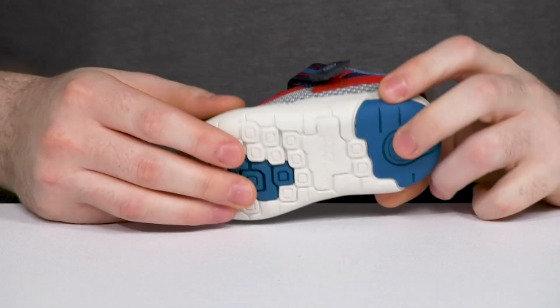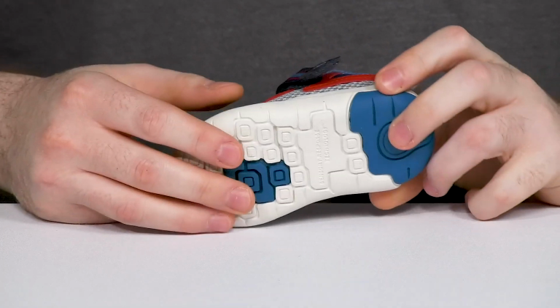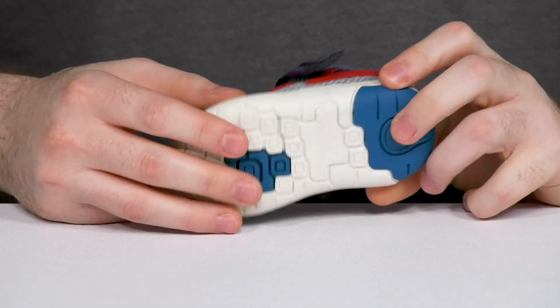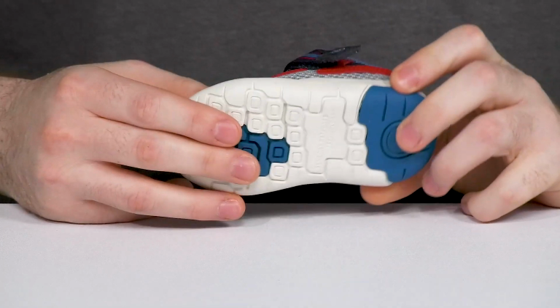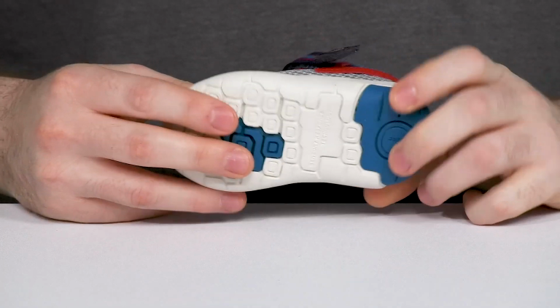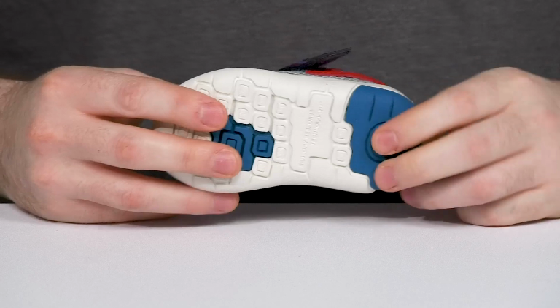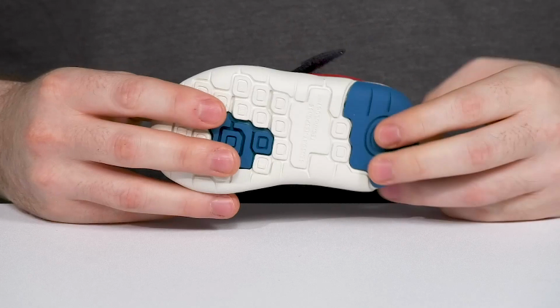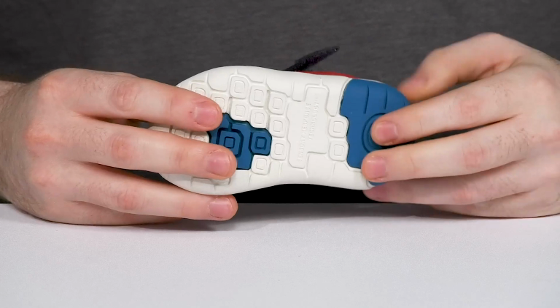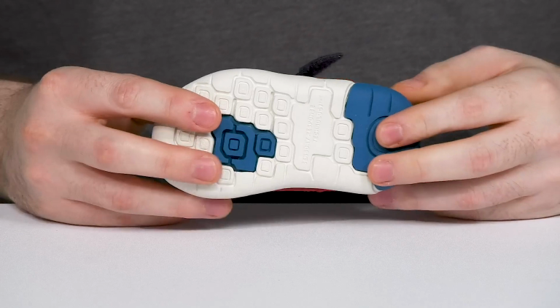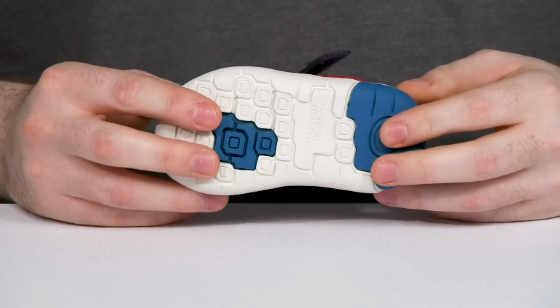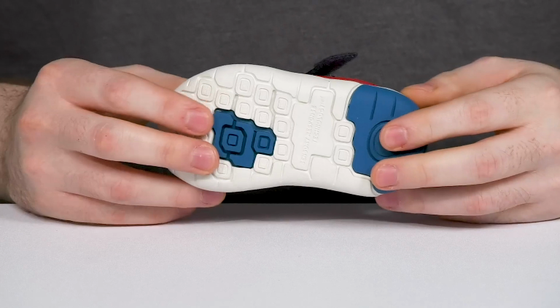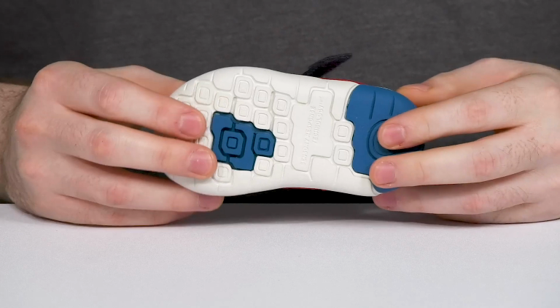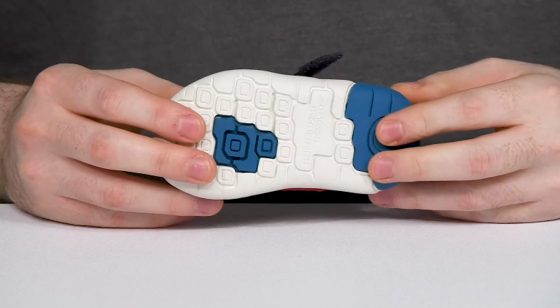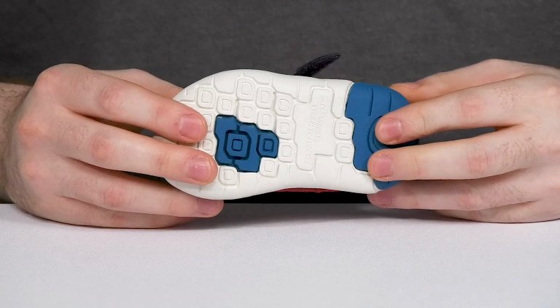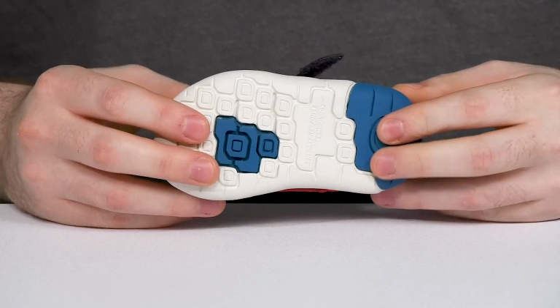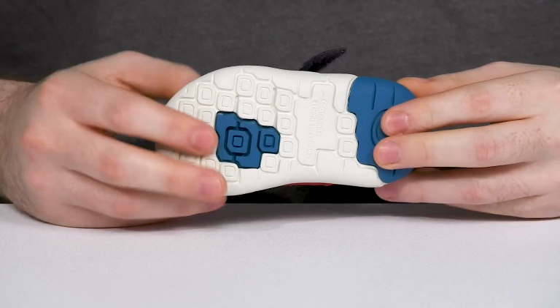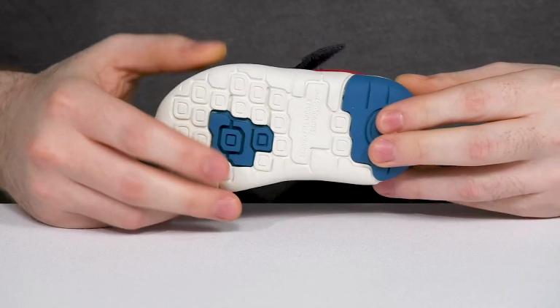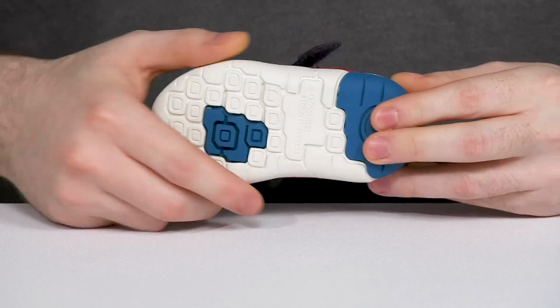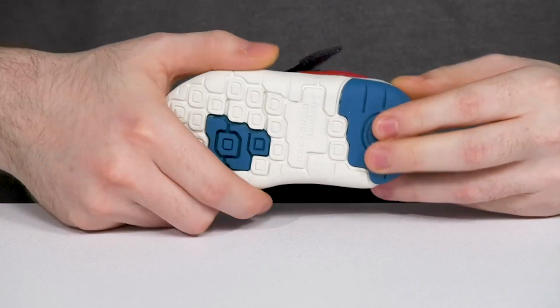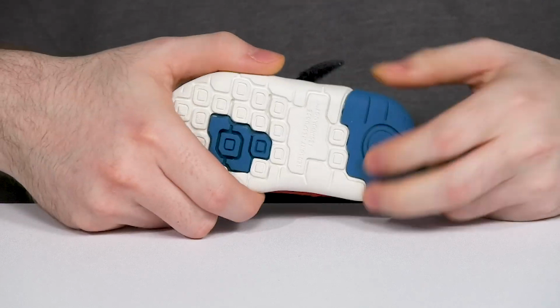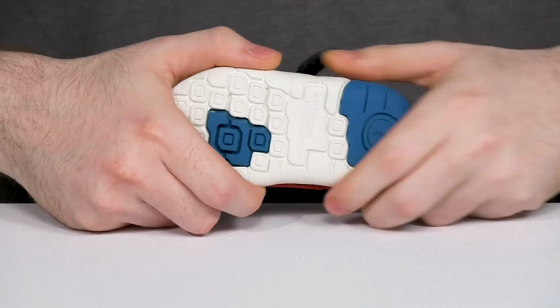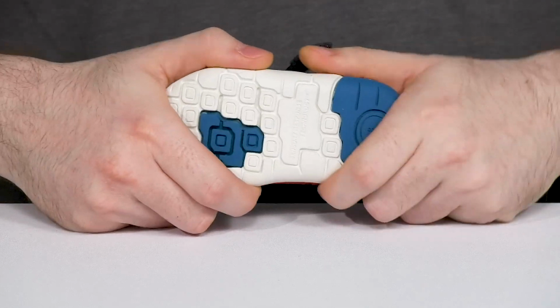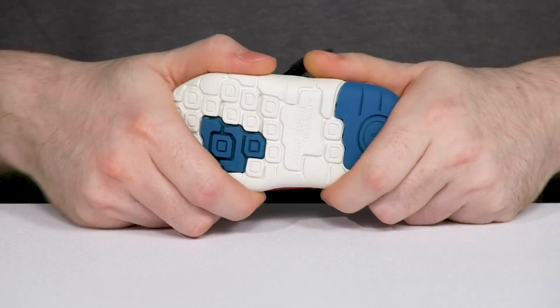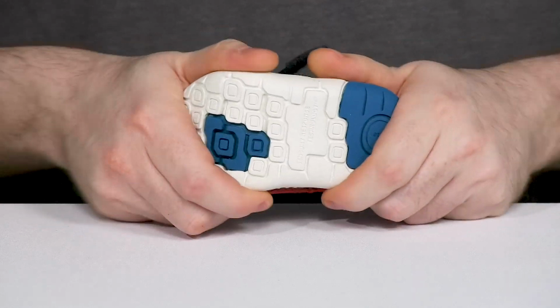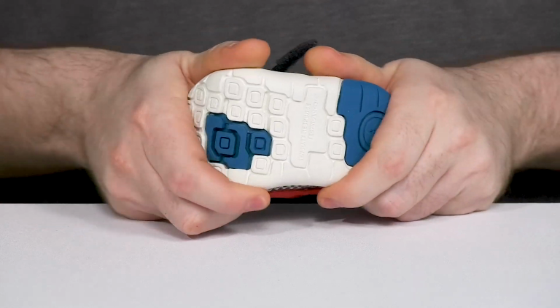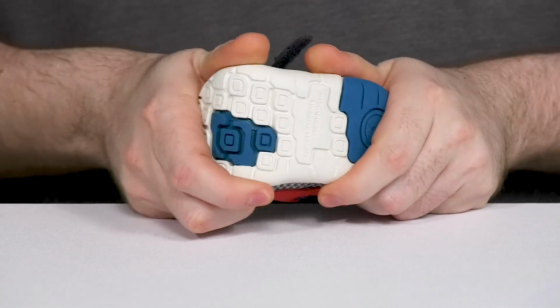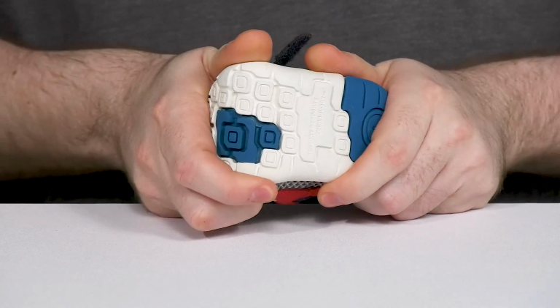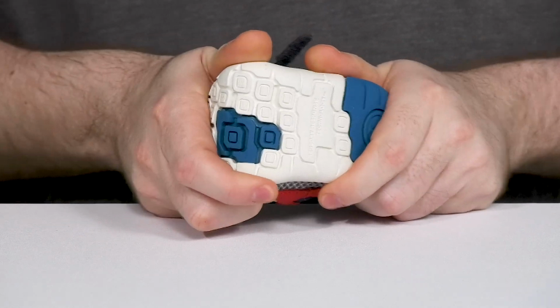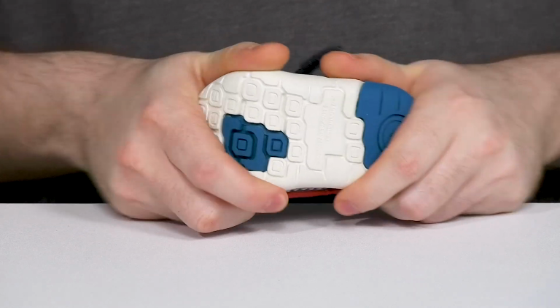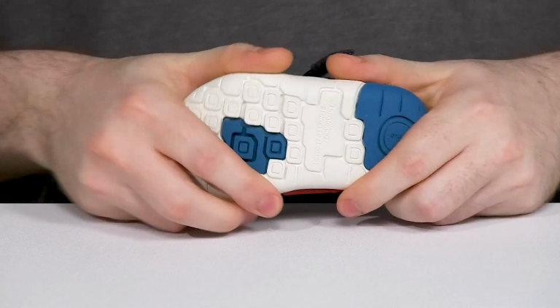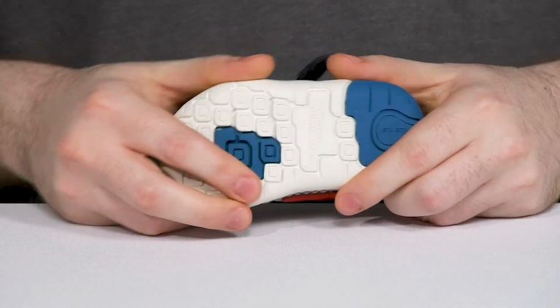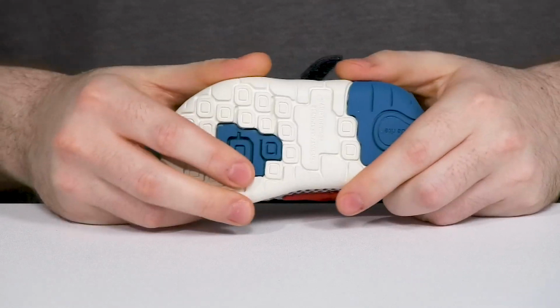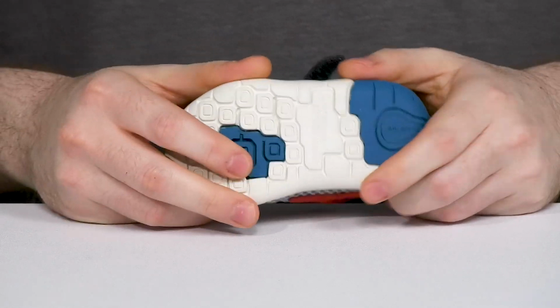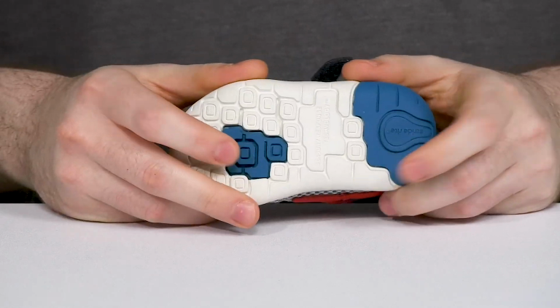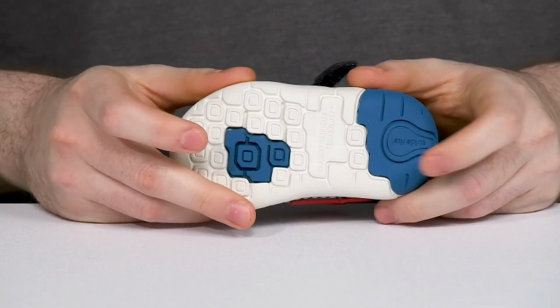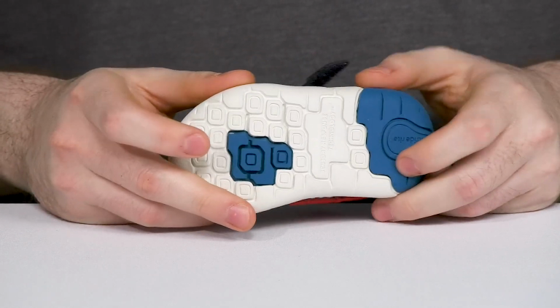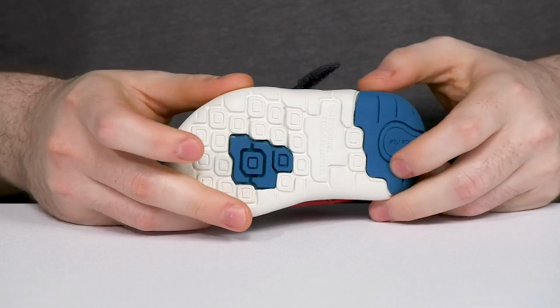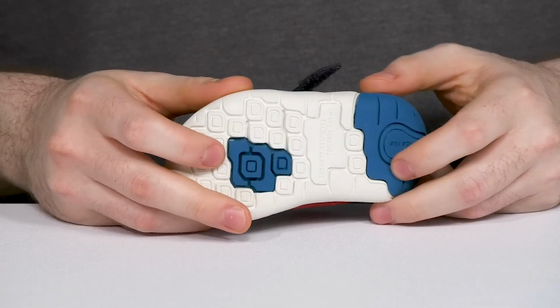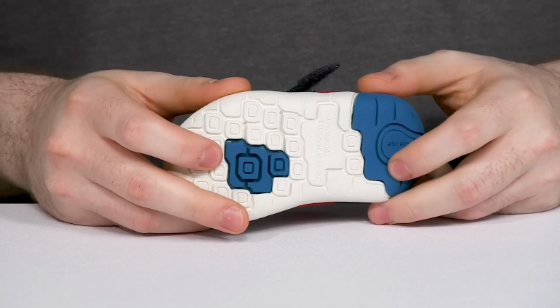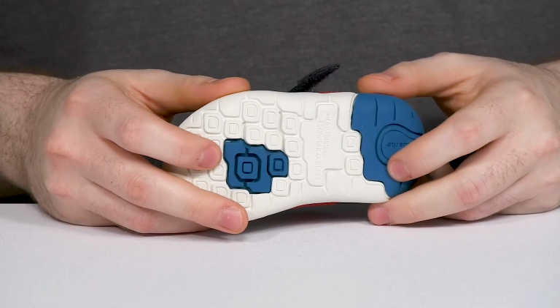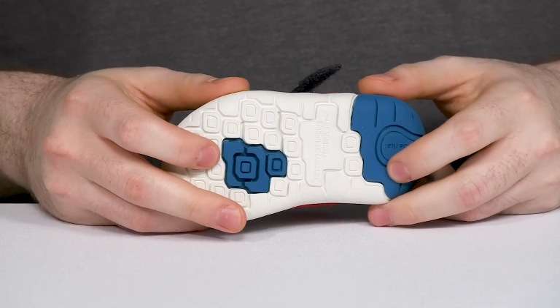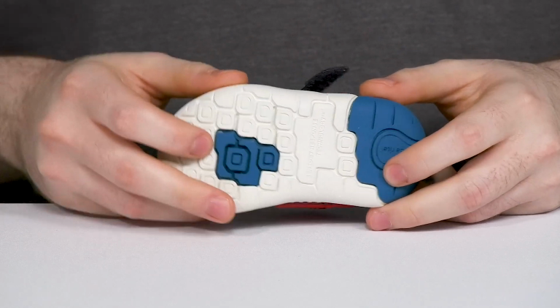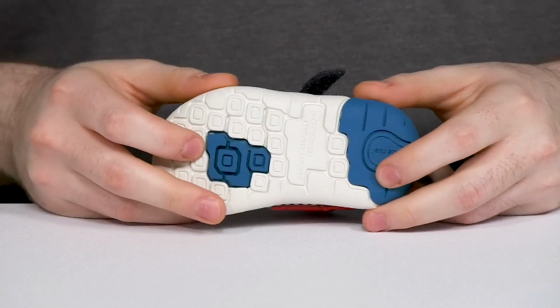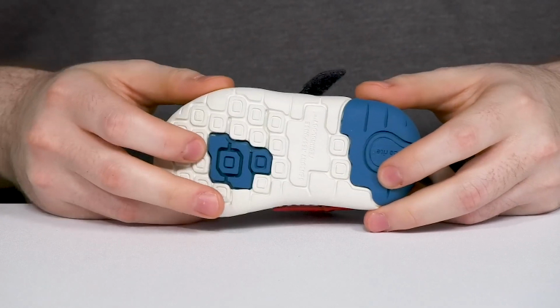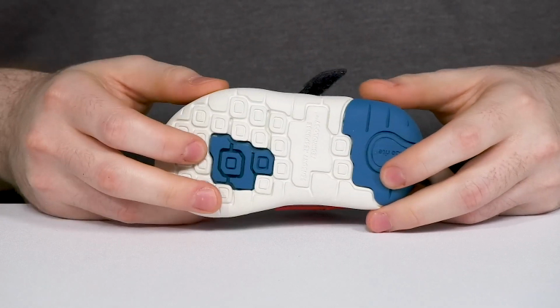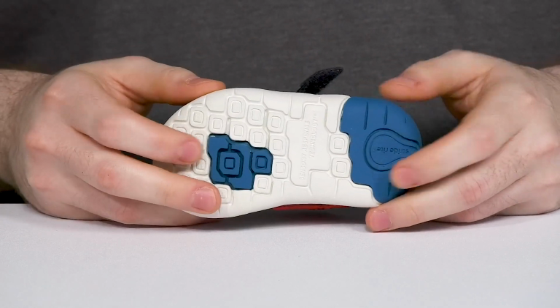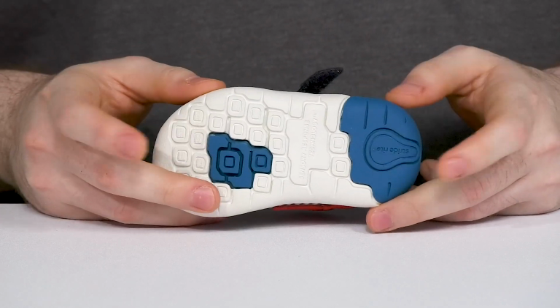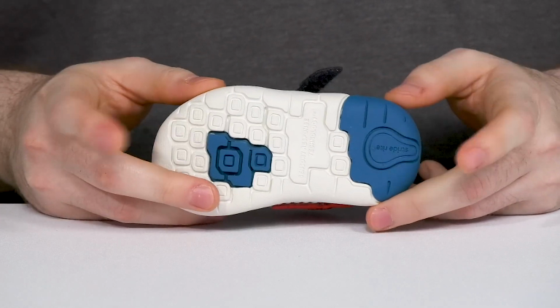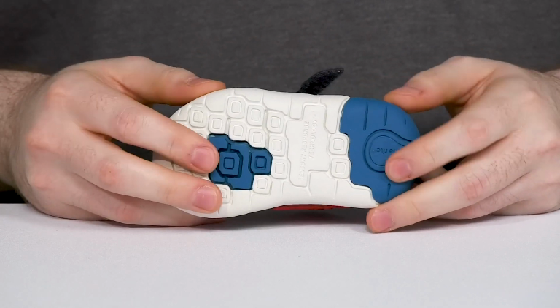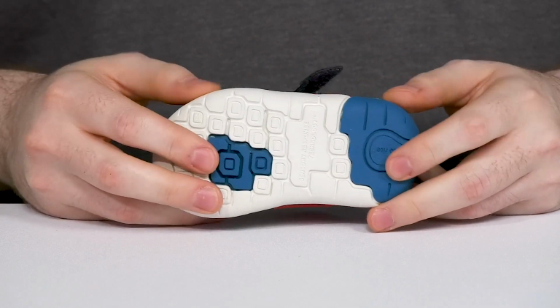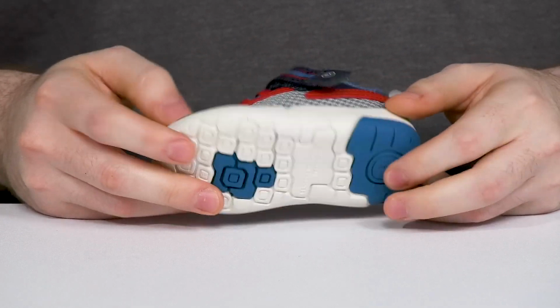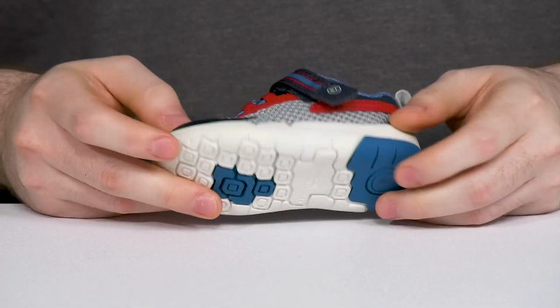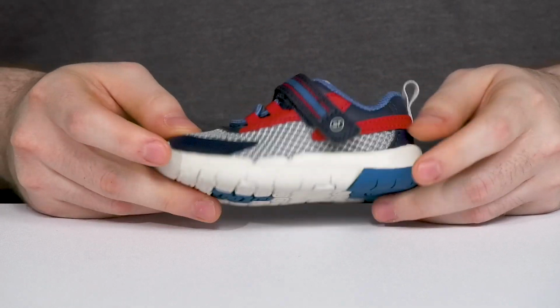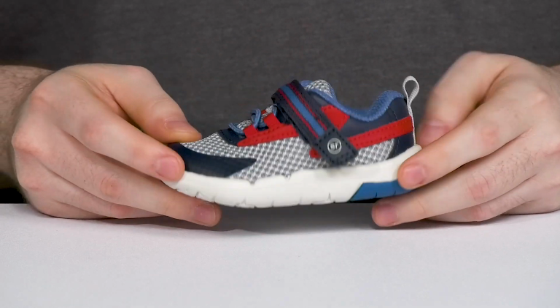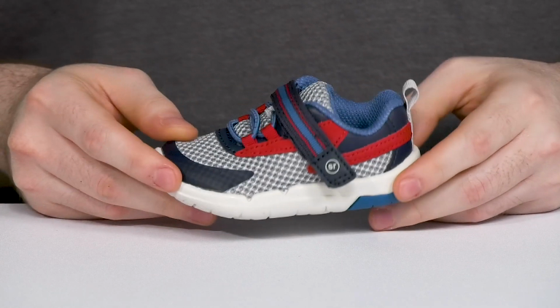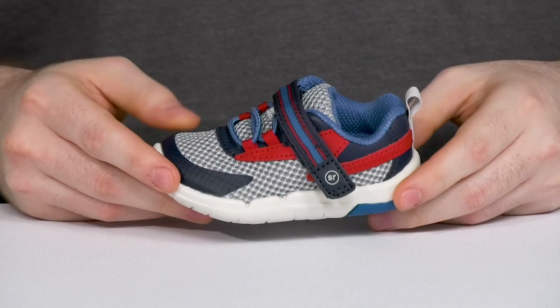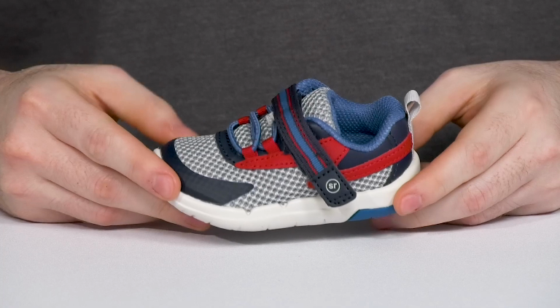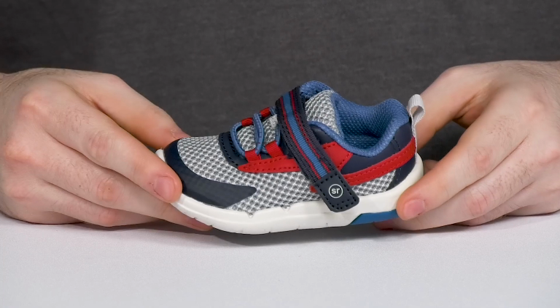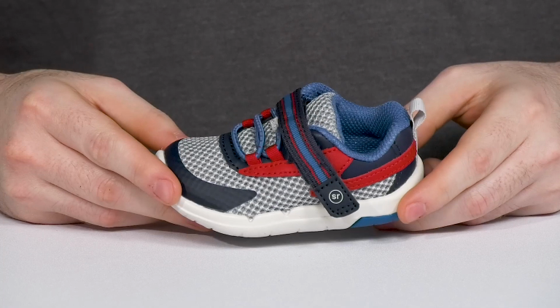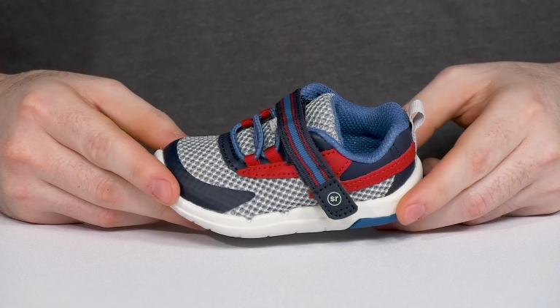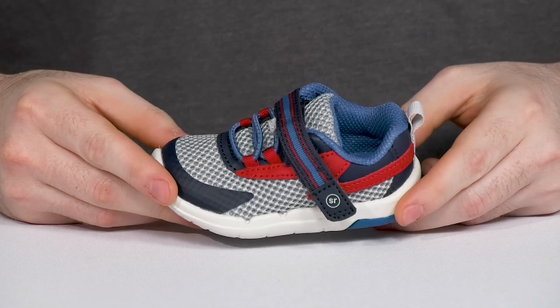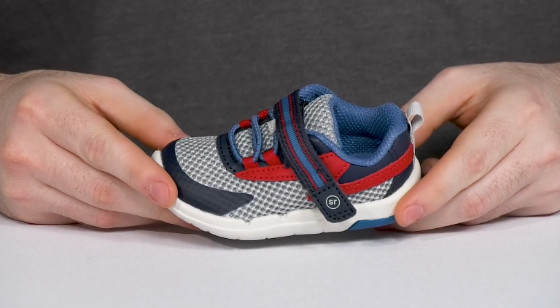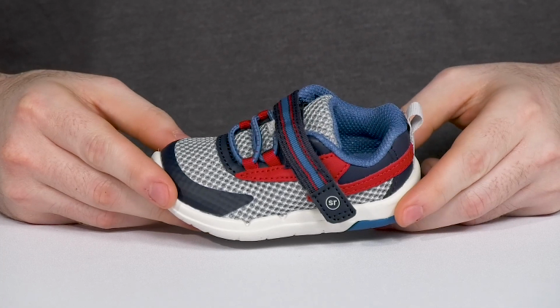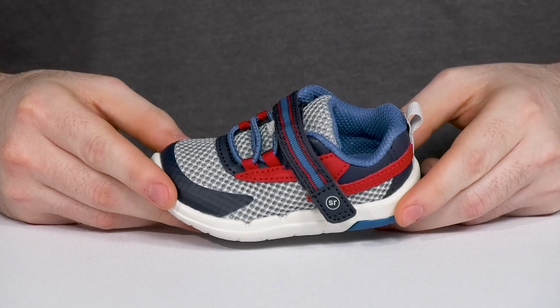Underneath it has a durable outsole made with flexible grooves to give them excellent support as they take those first bounding steps.